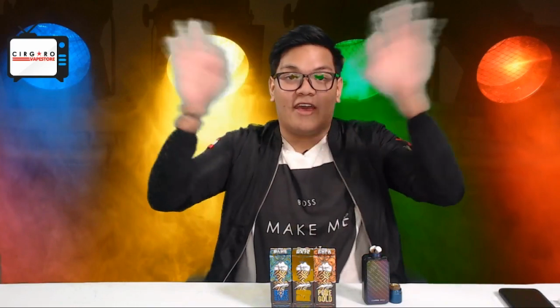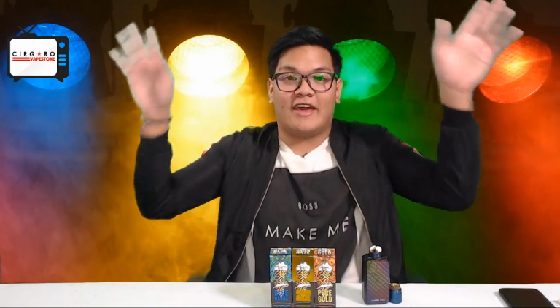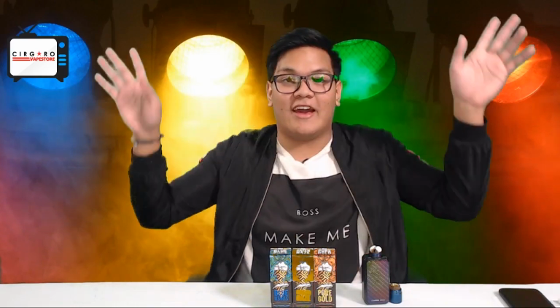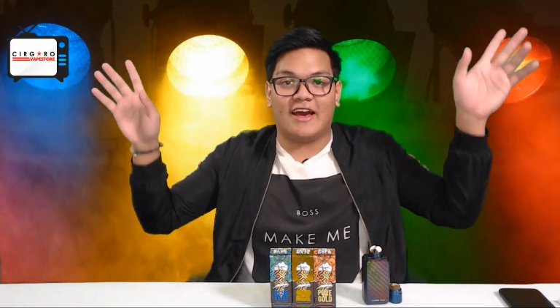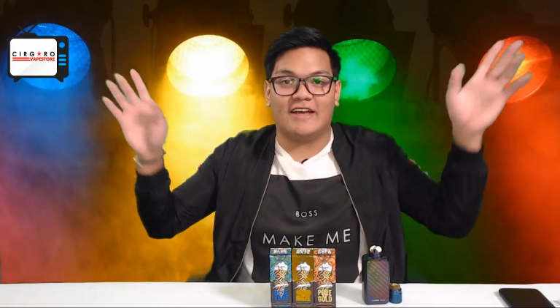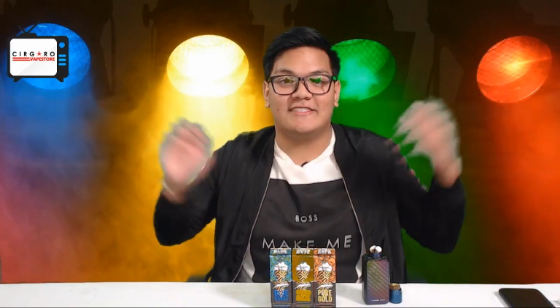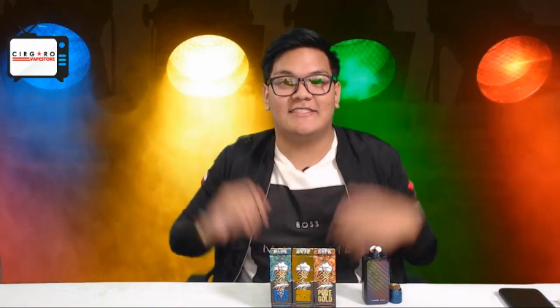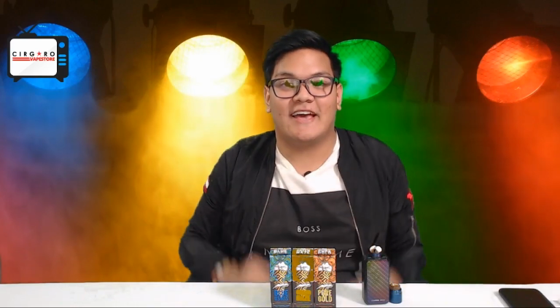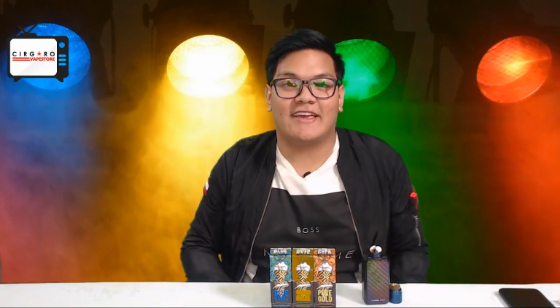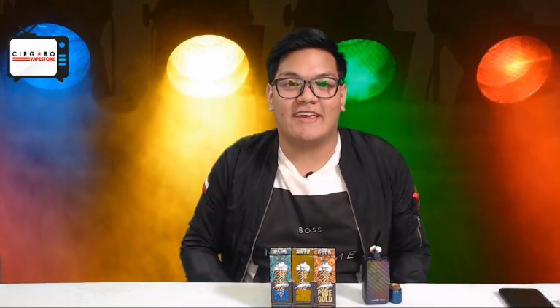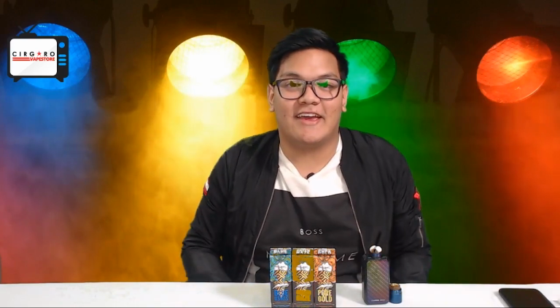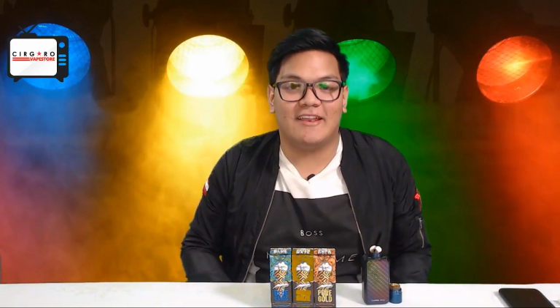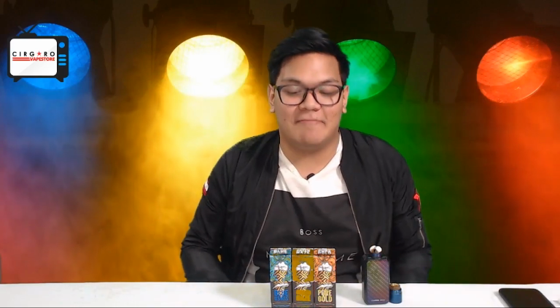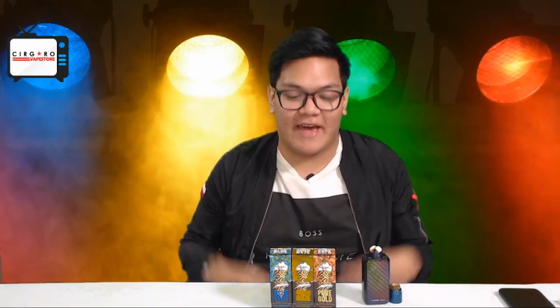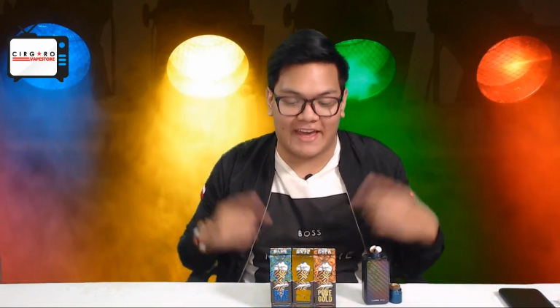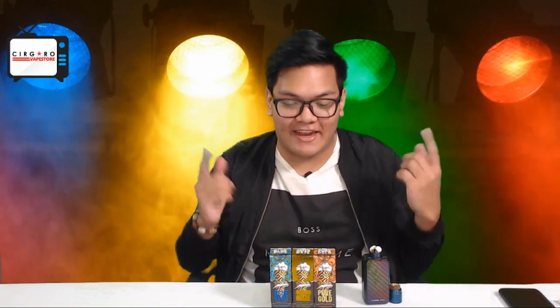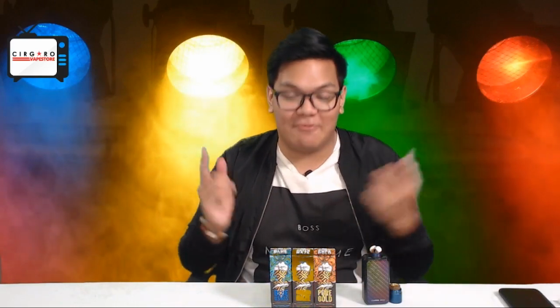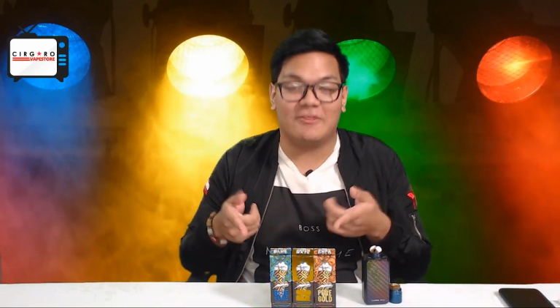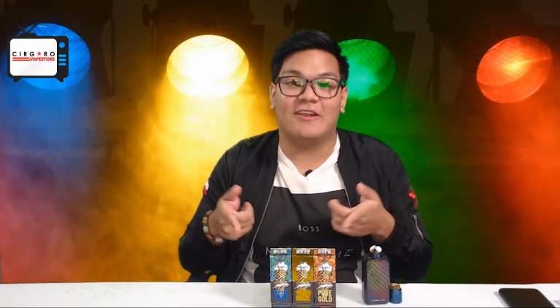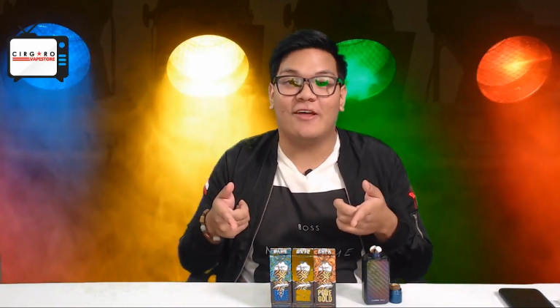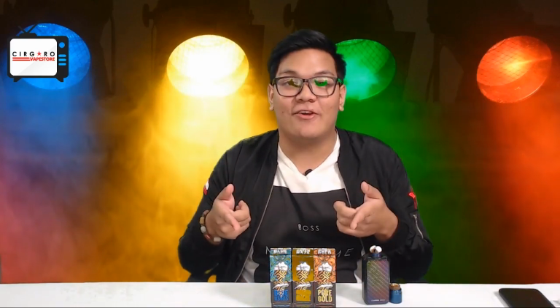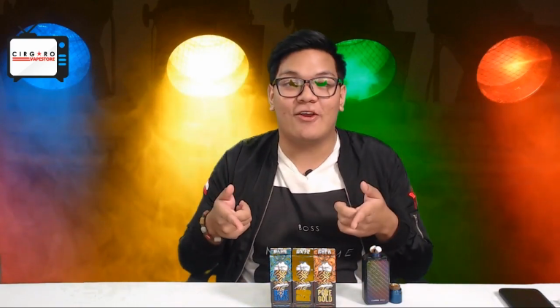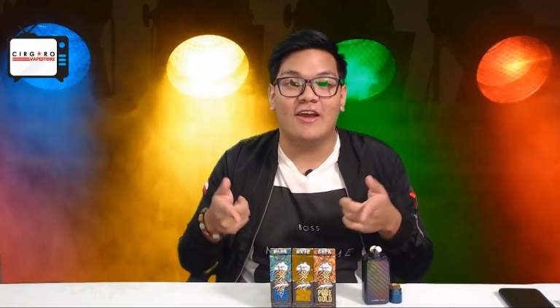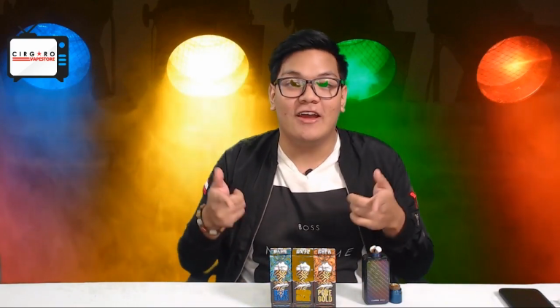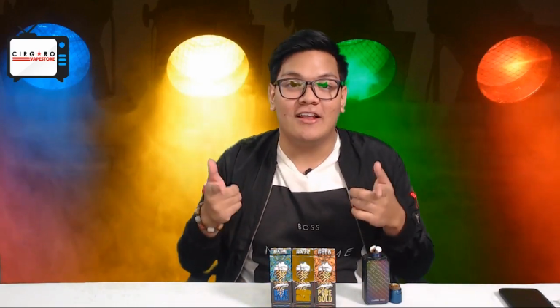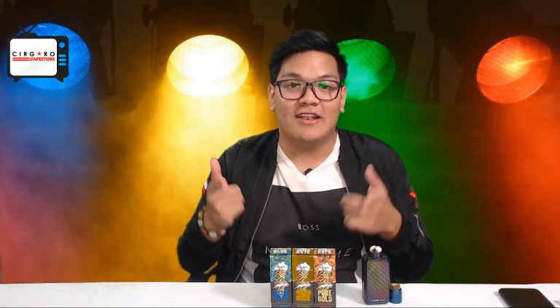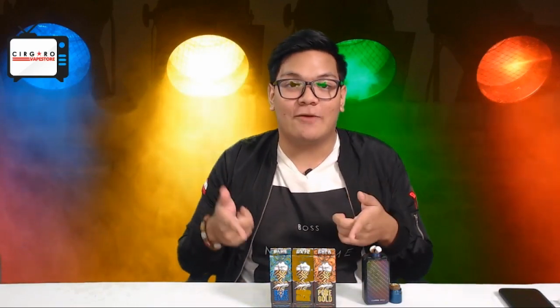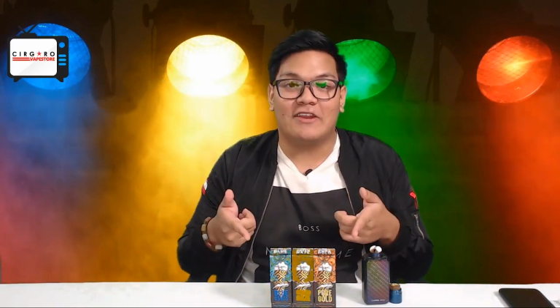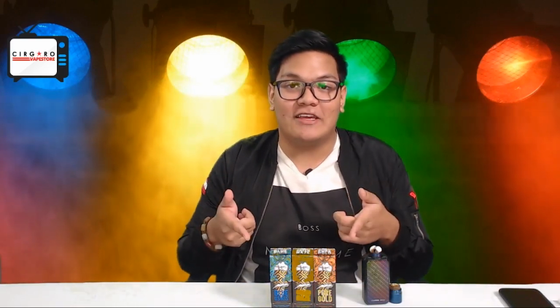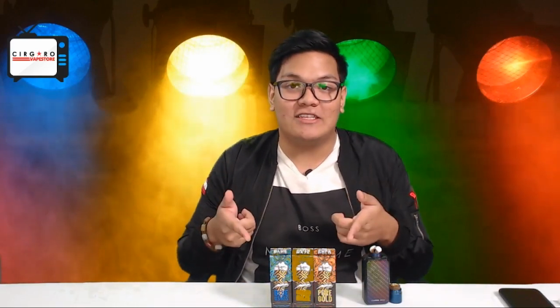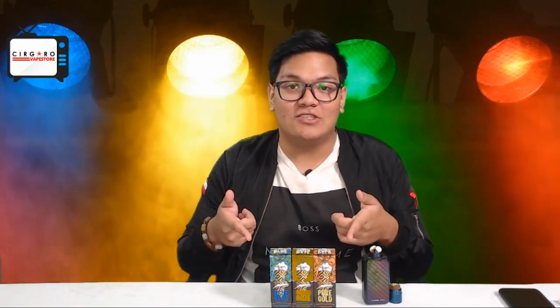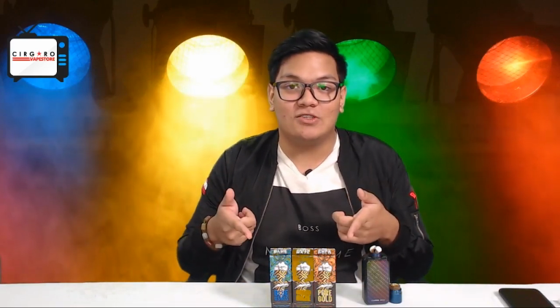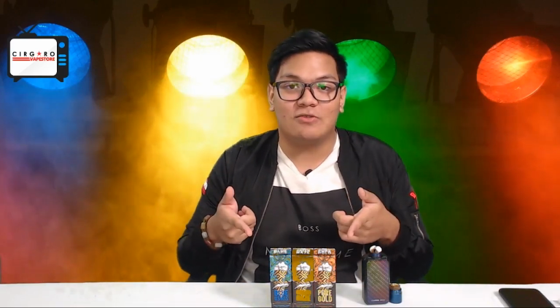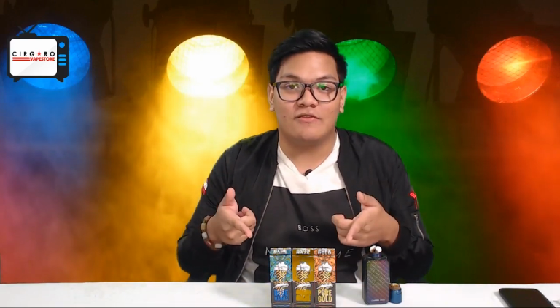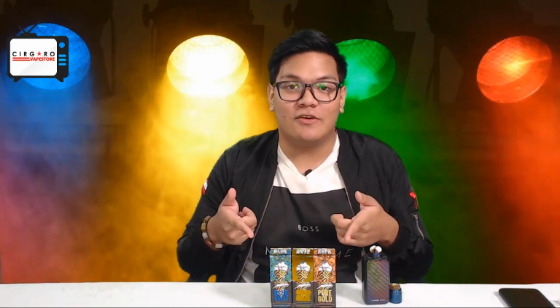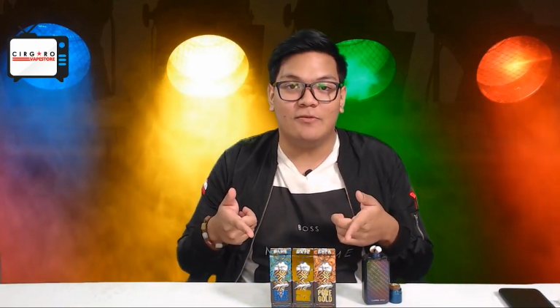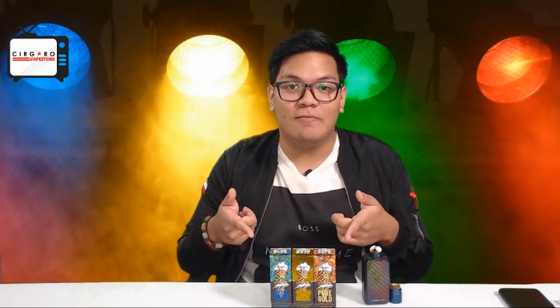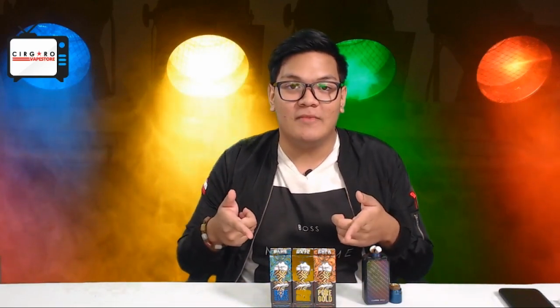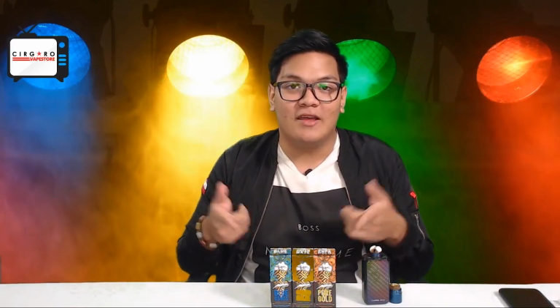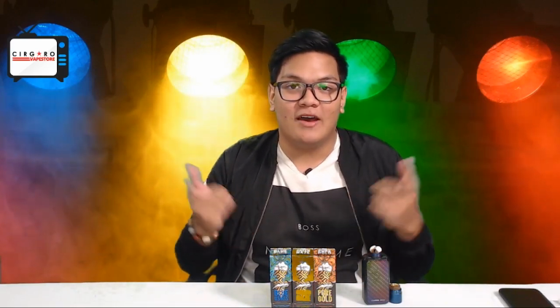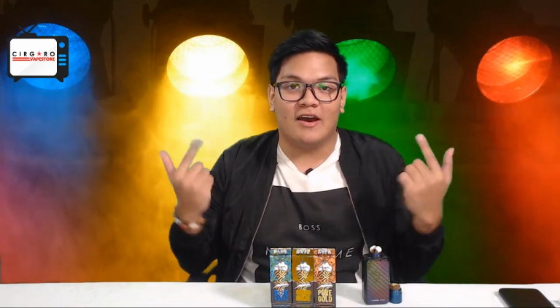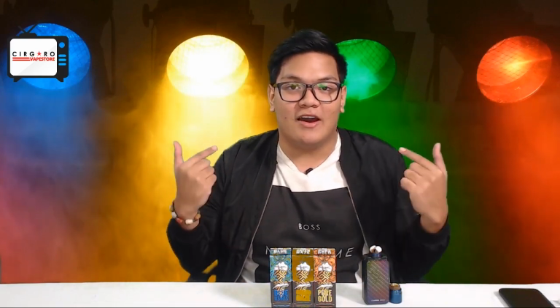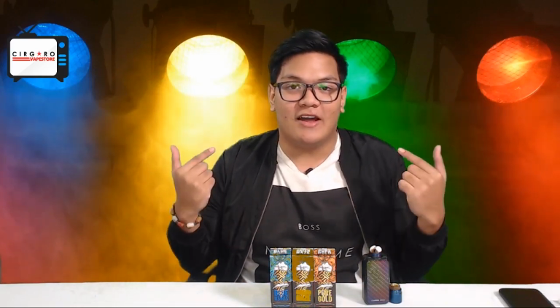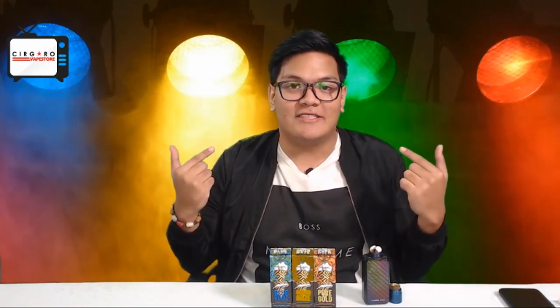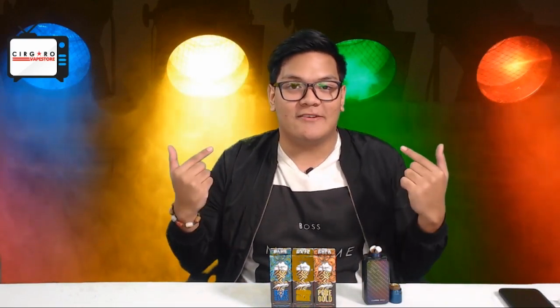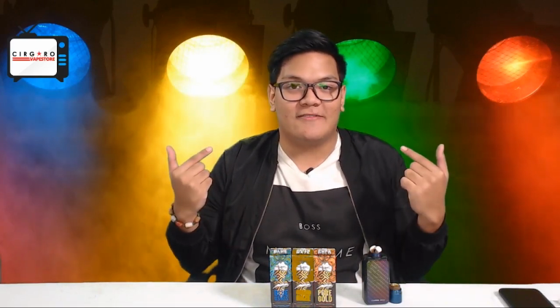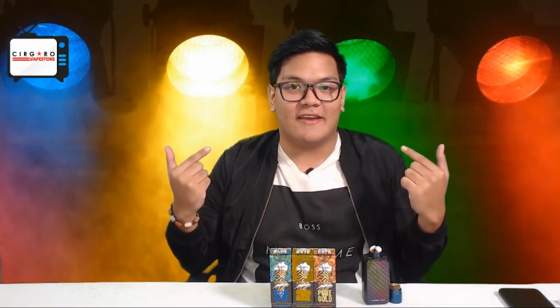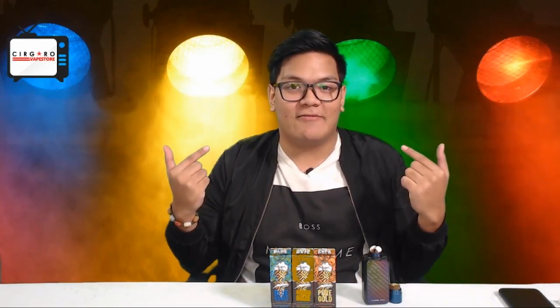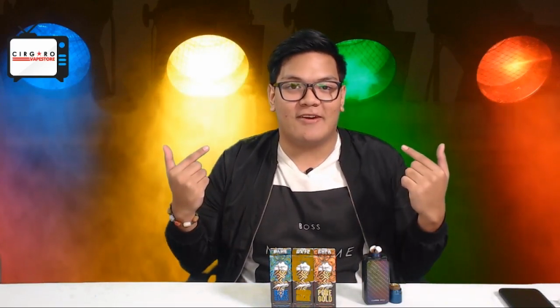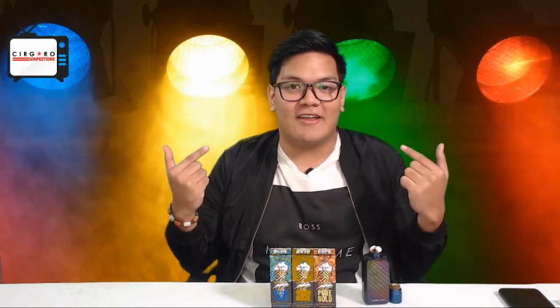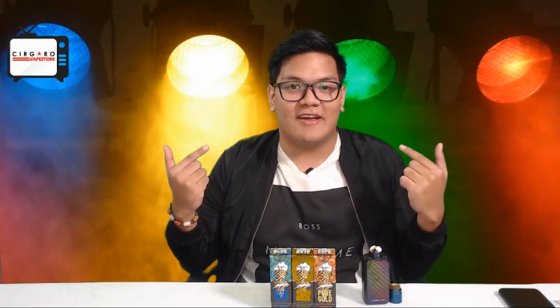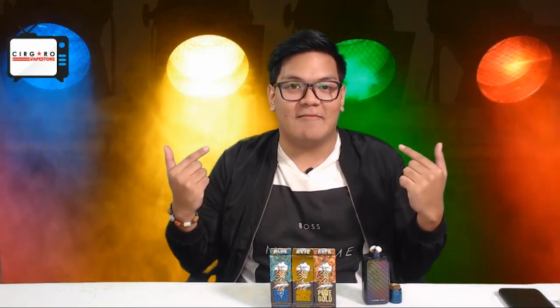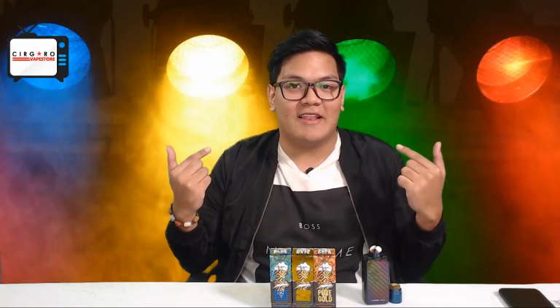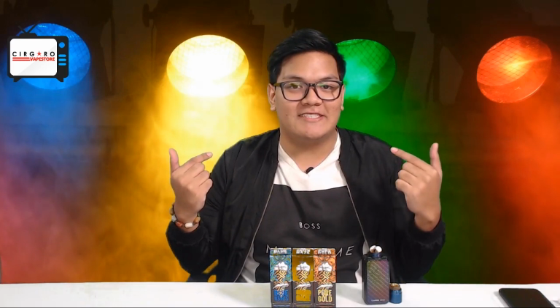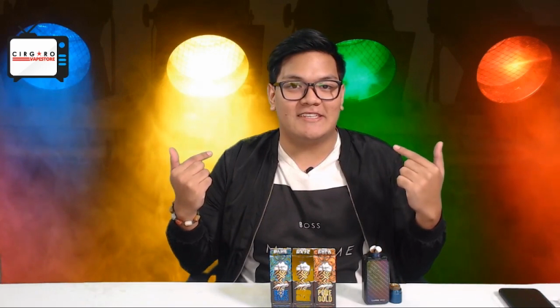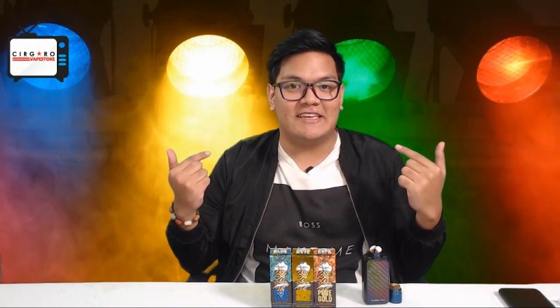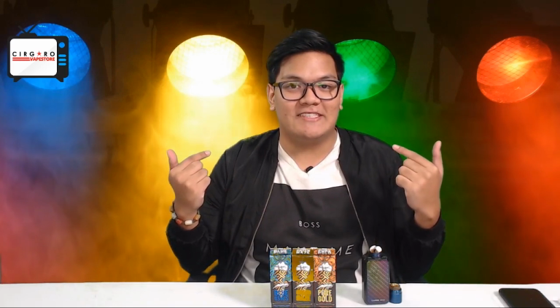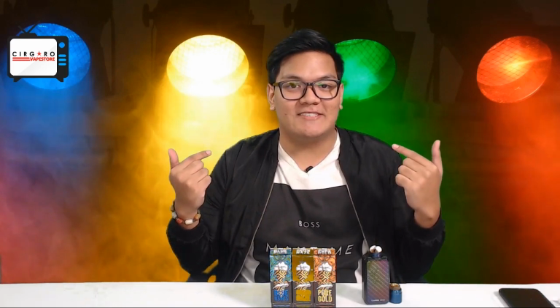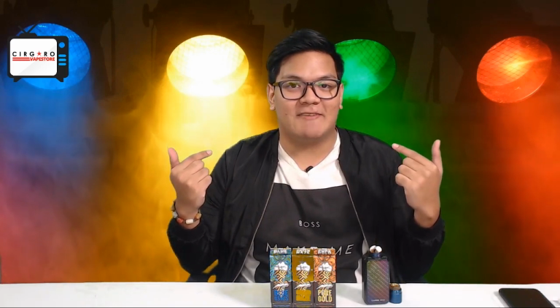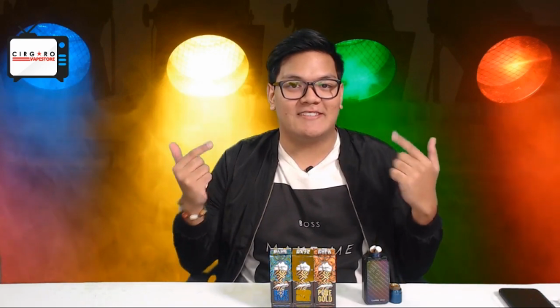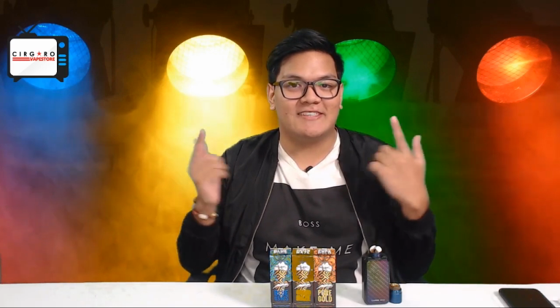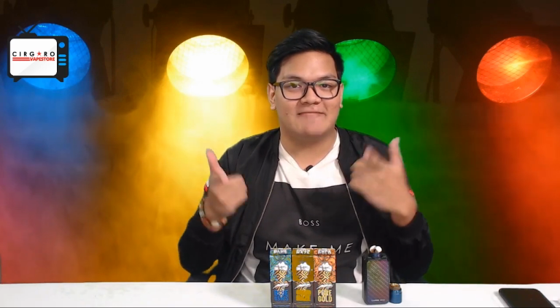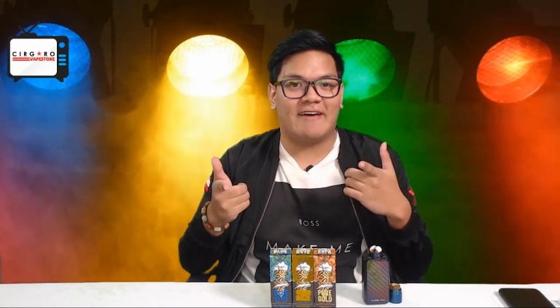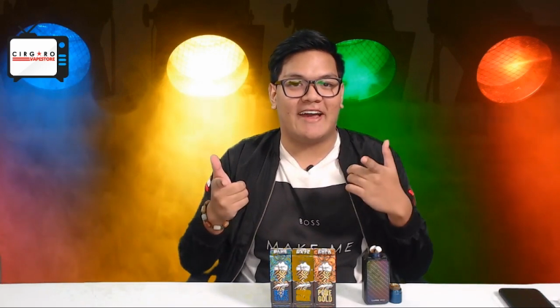Hey guys, it's Zach again, back at it with another liquid e-juice review. It's your favorite Malaysian e-juice specialist back.